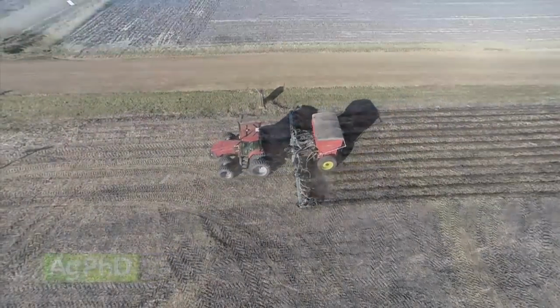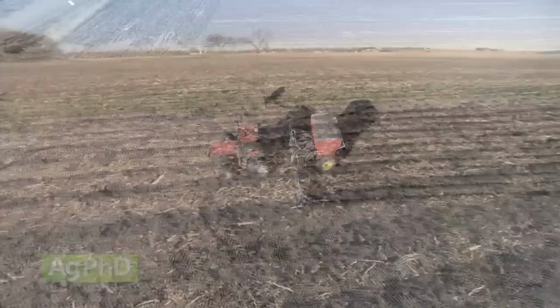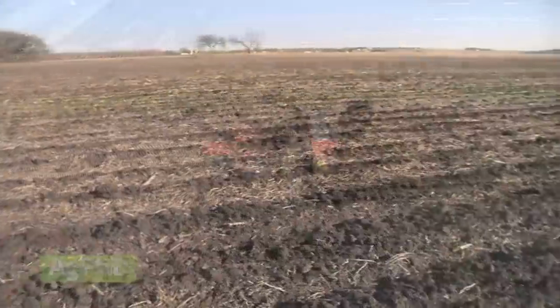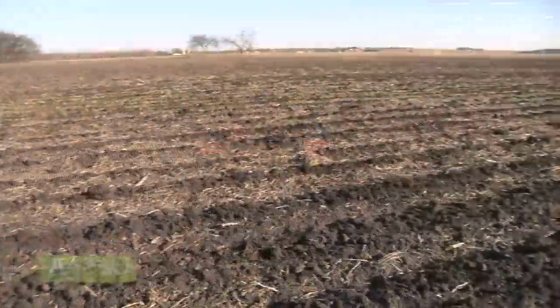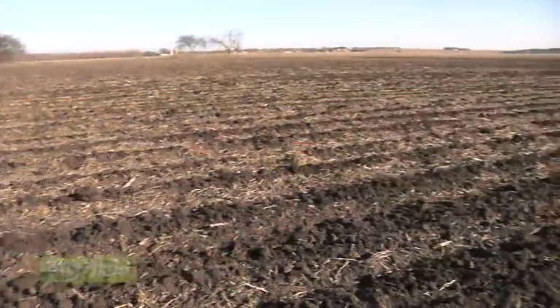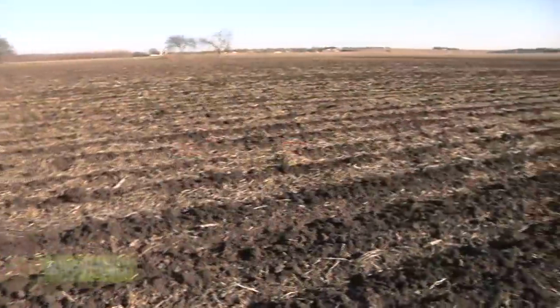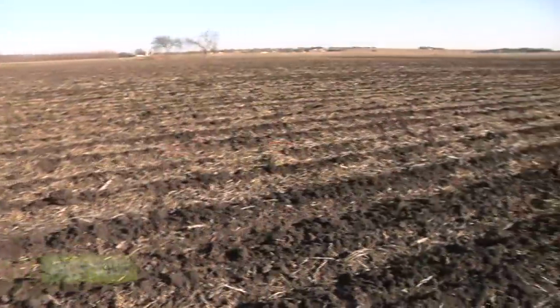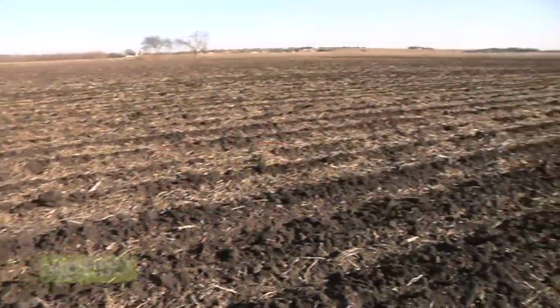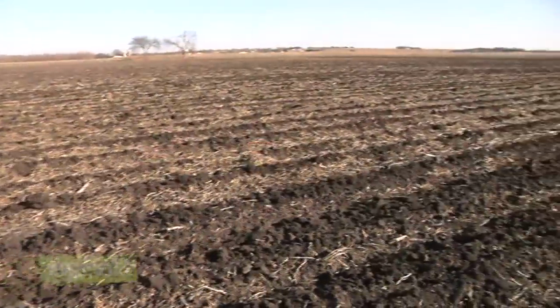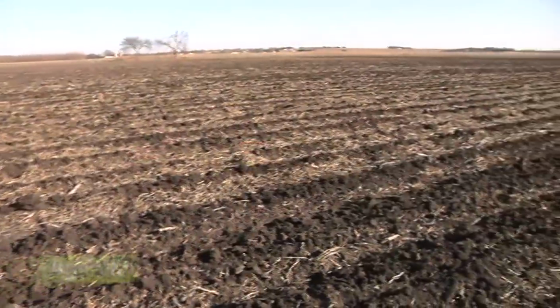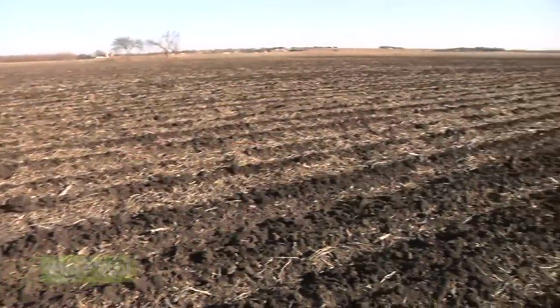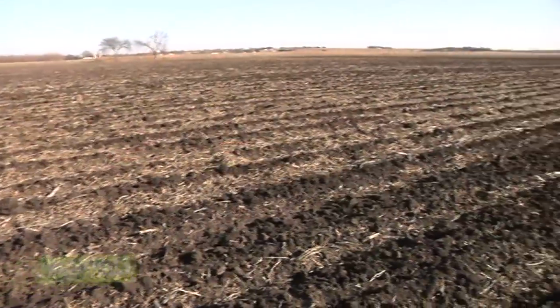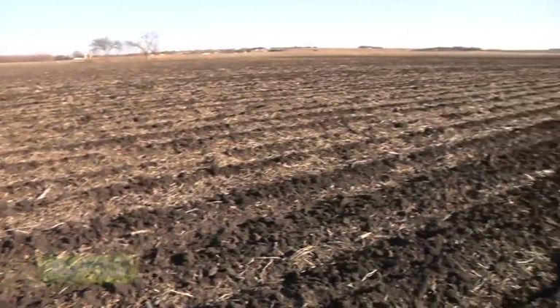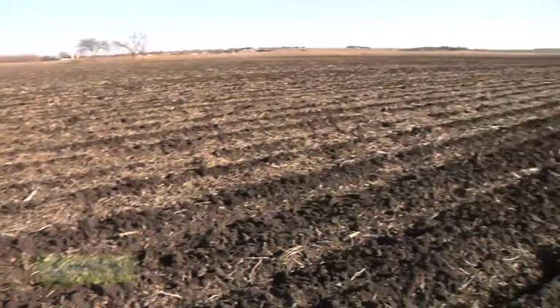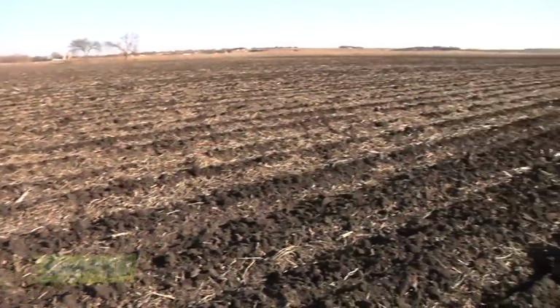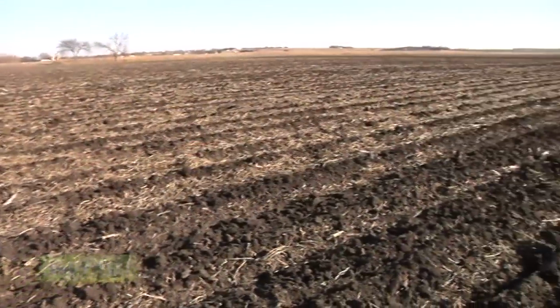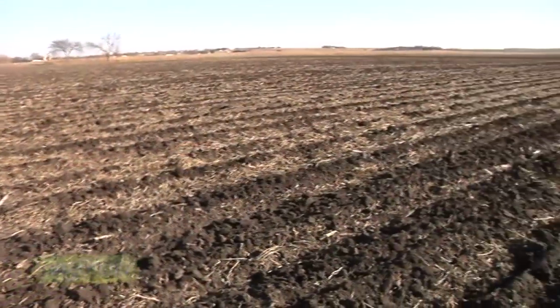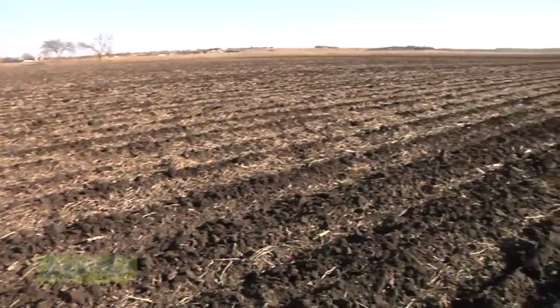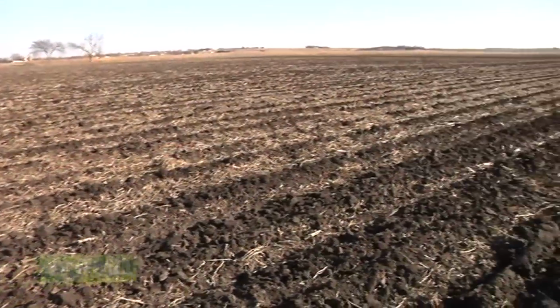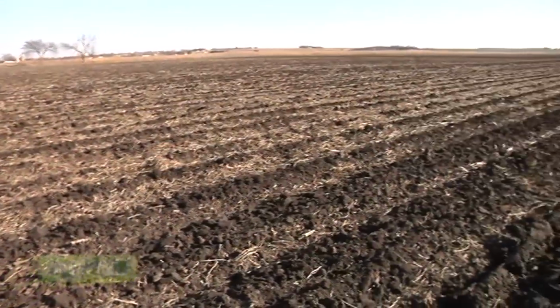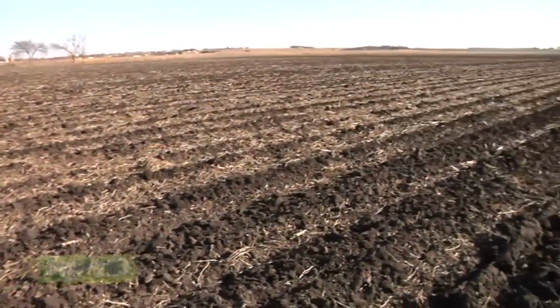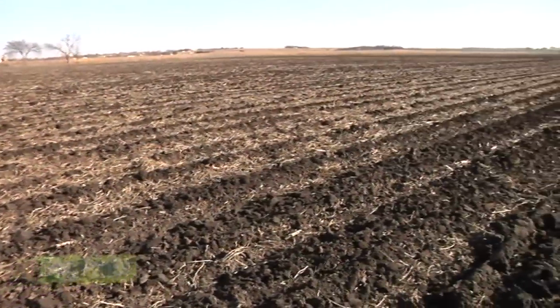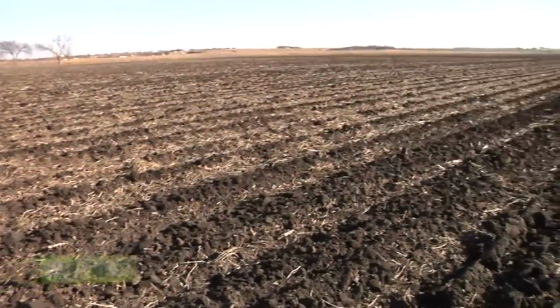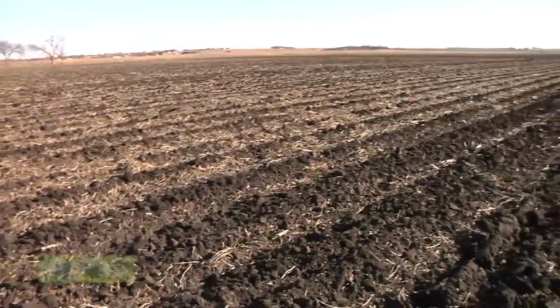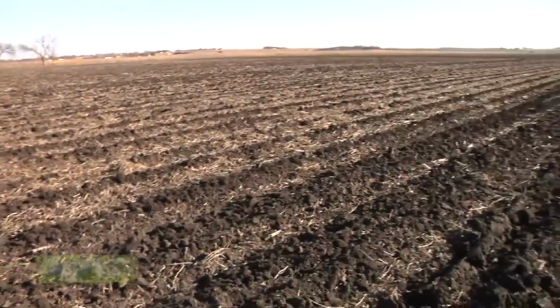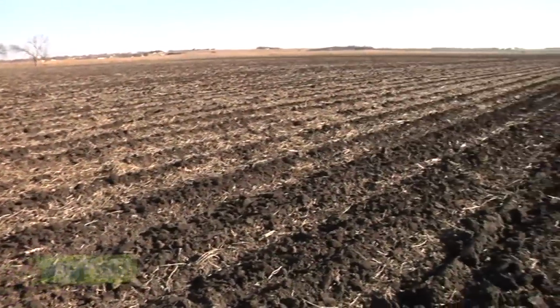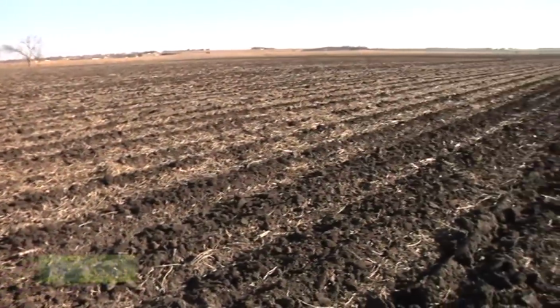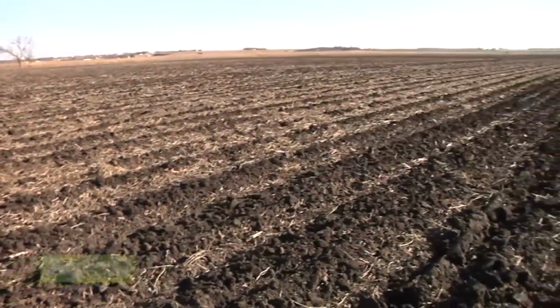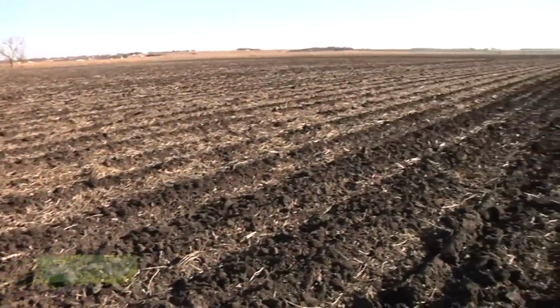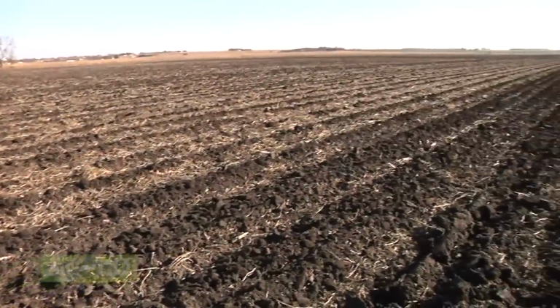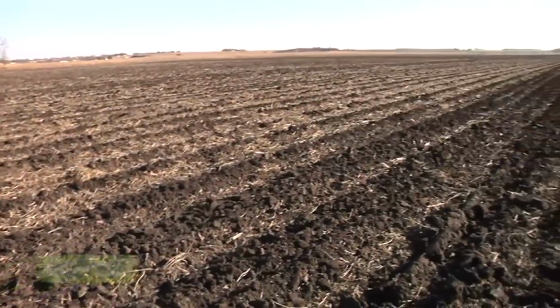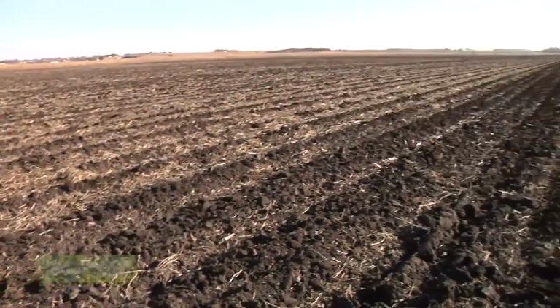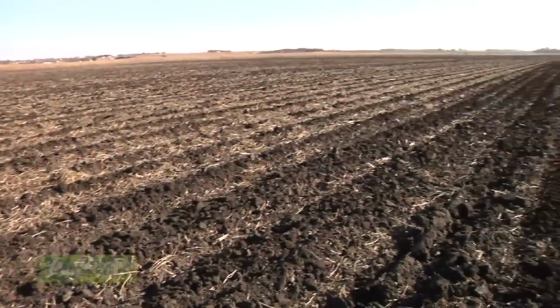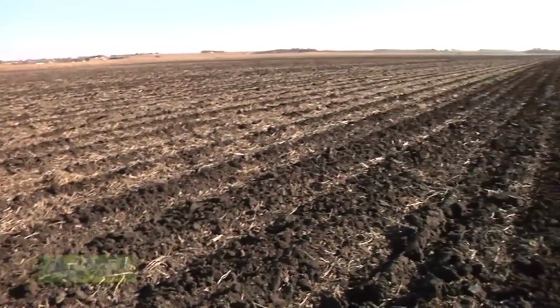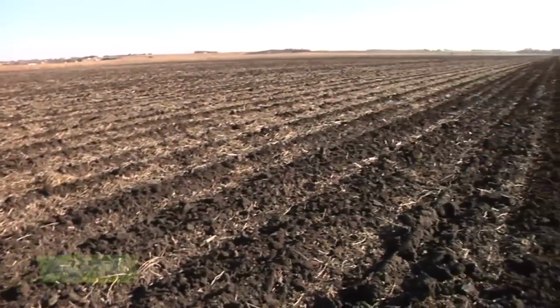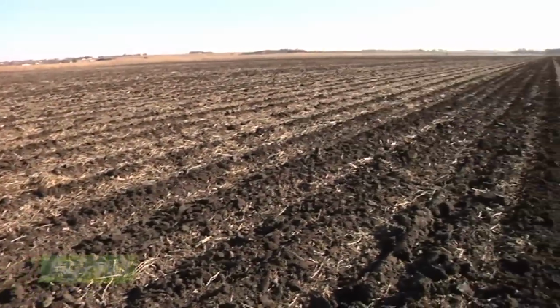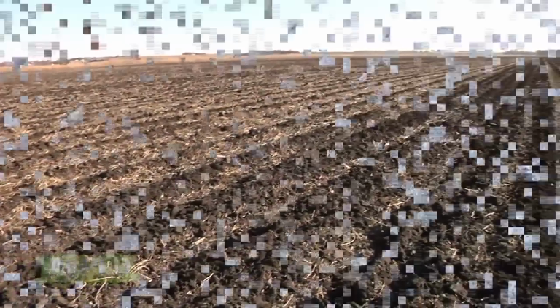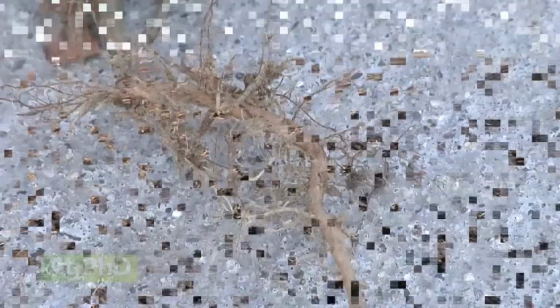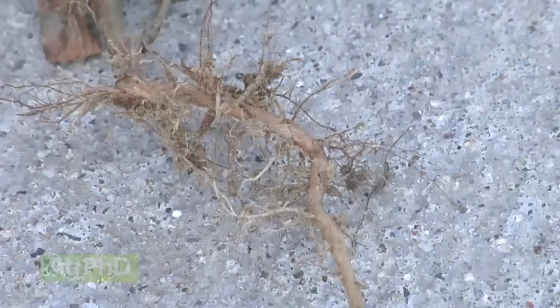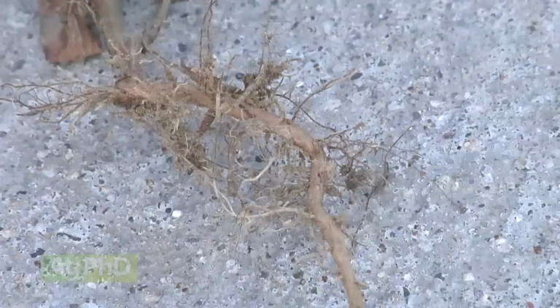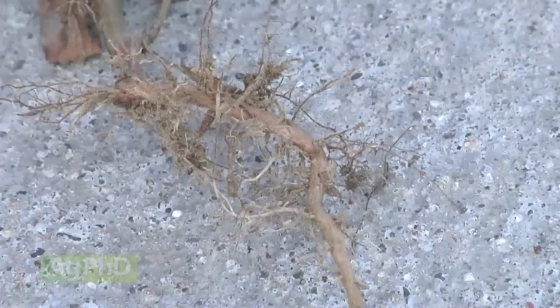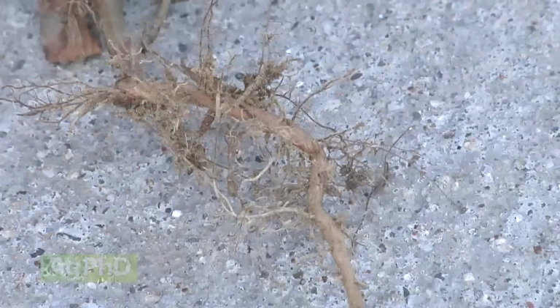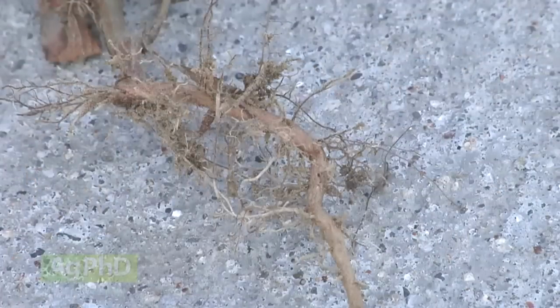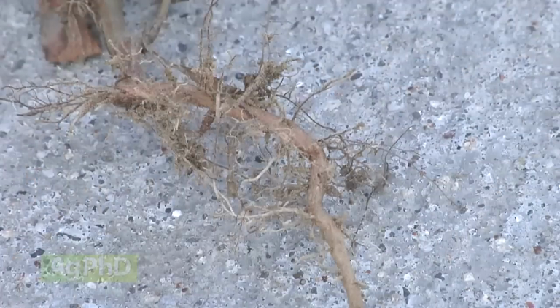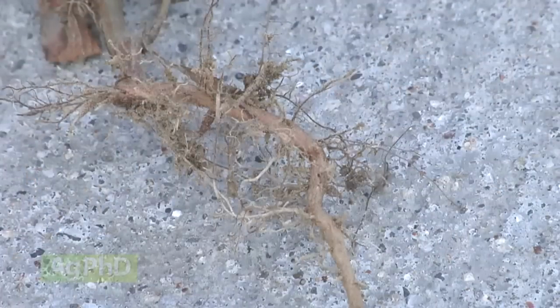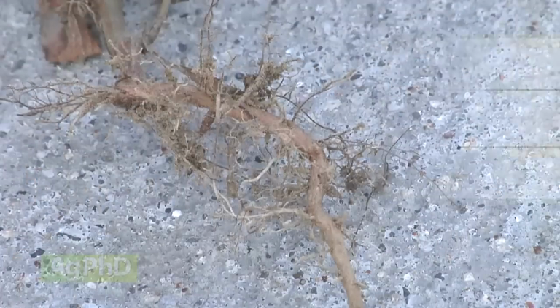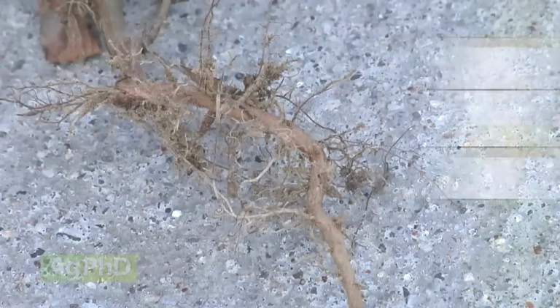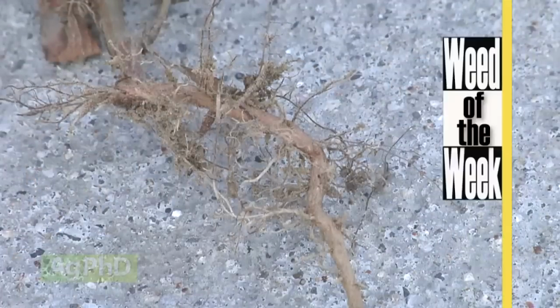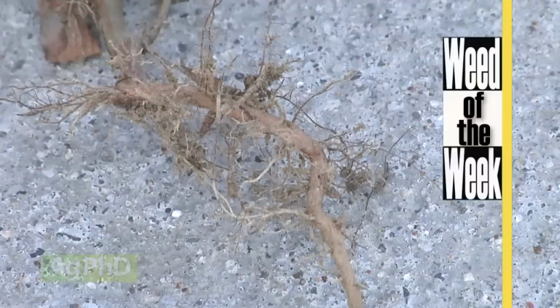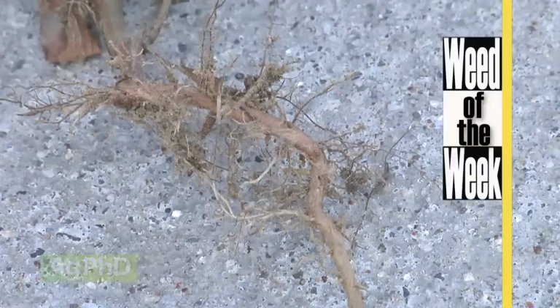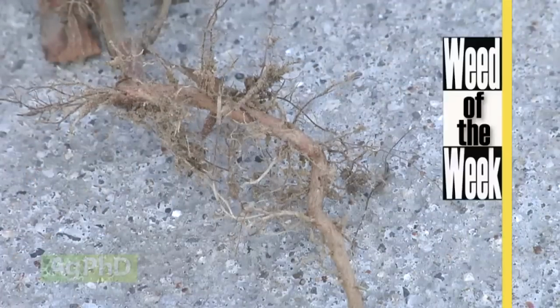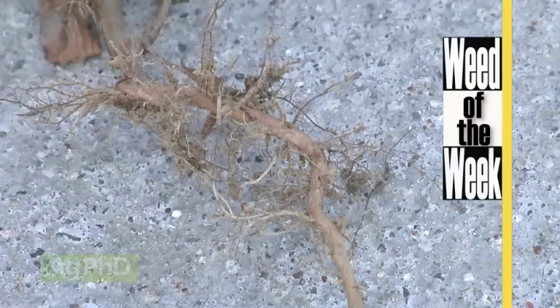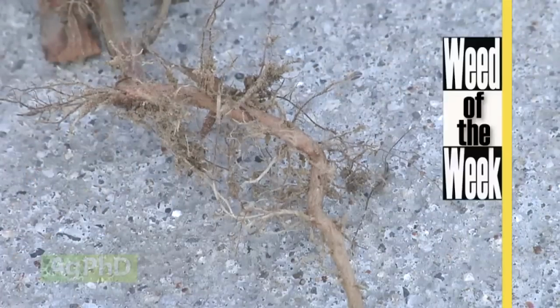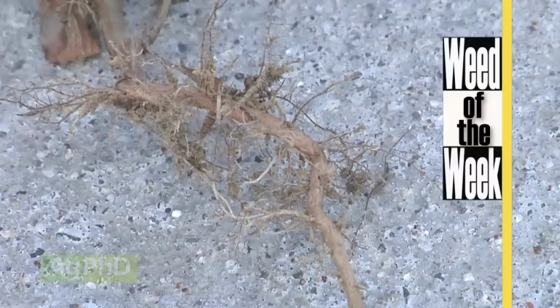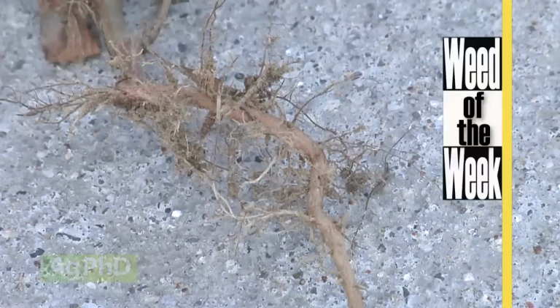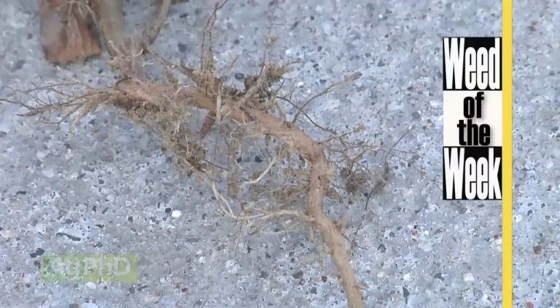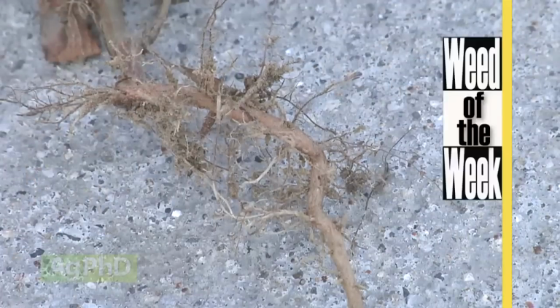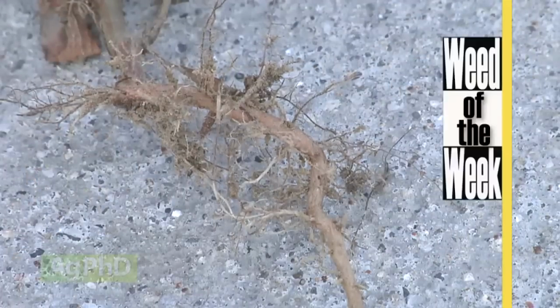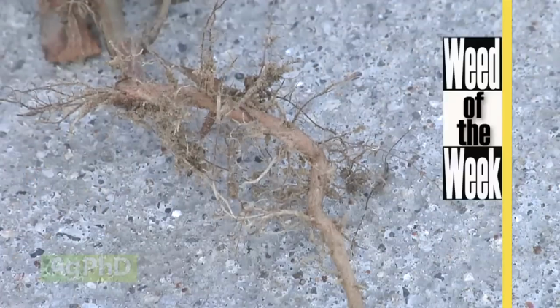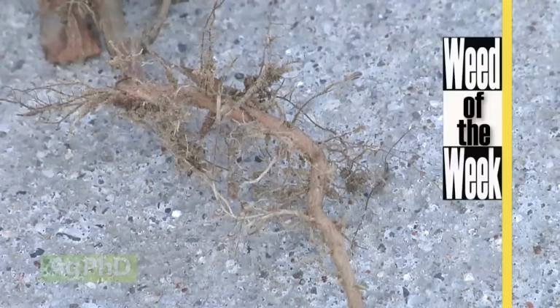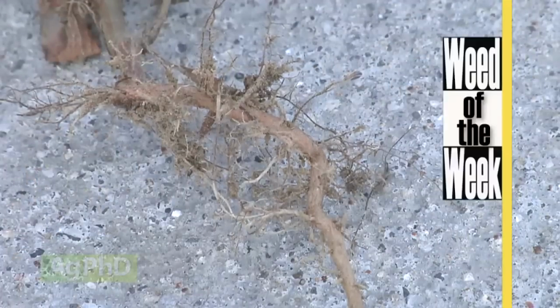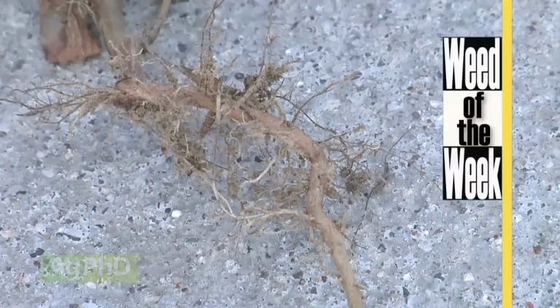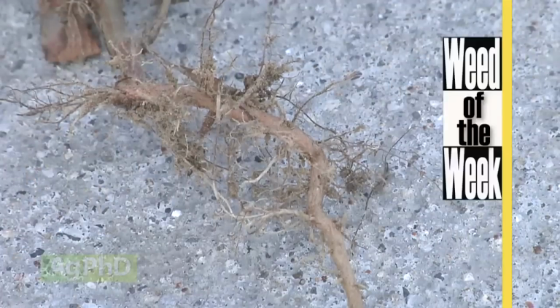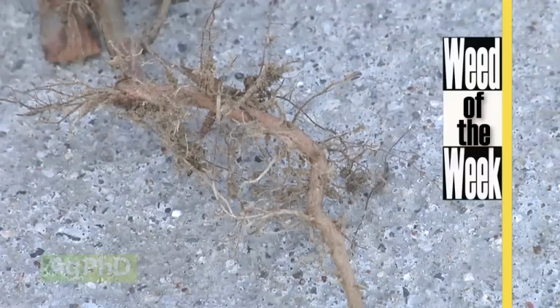Another real important thing if a farmer wants to be successful is controlling our Weed of the Week. Can you identify this week's weed?